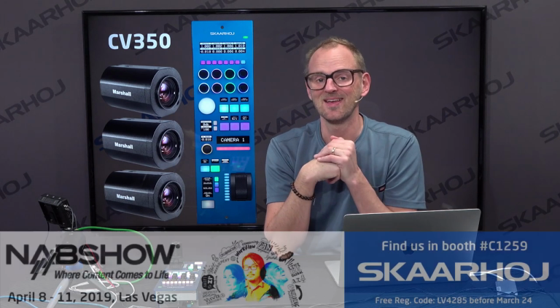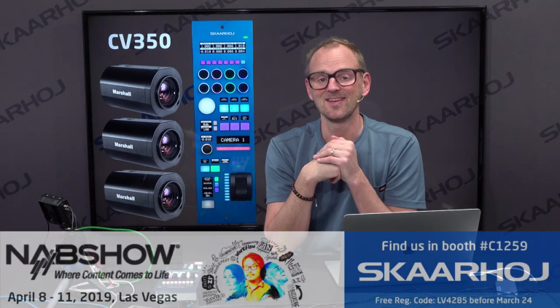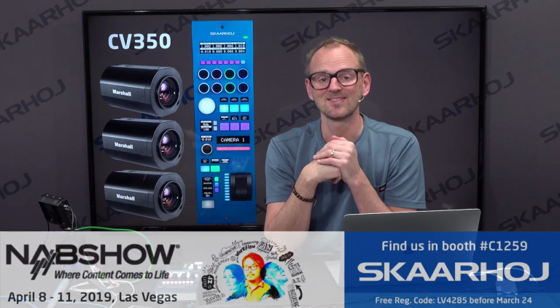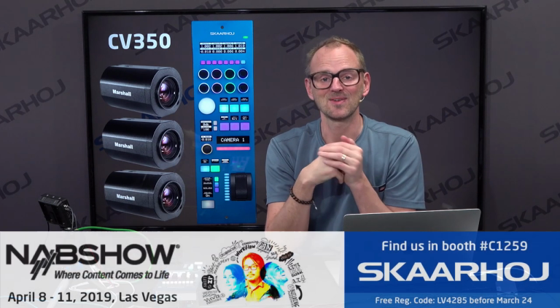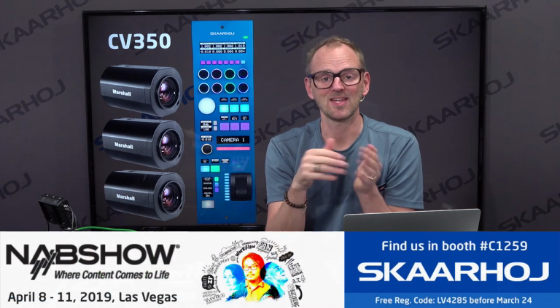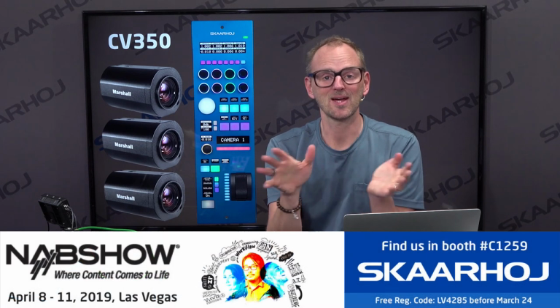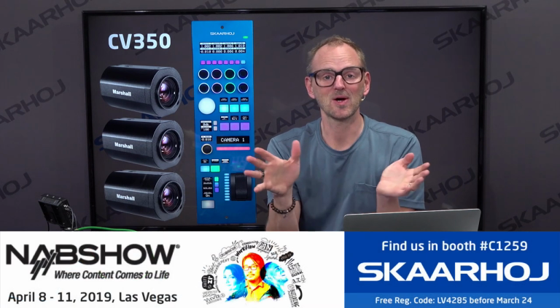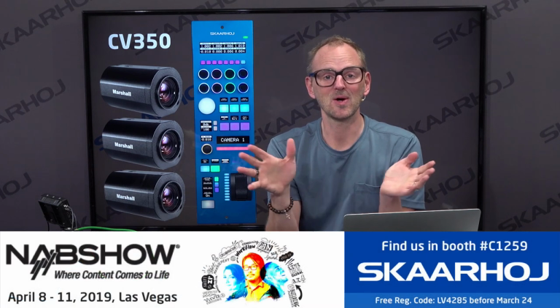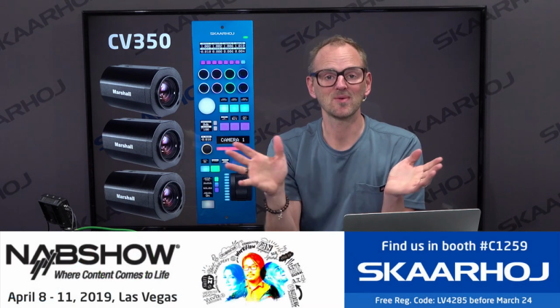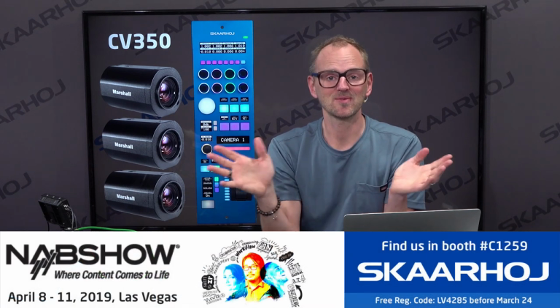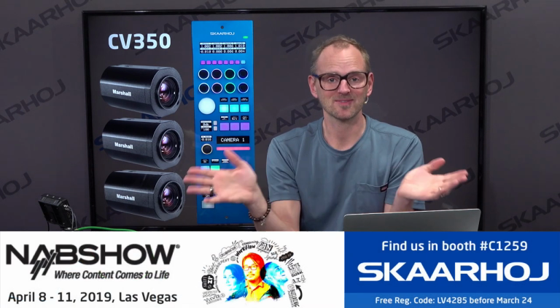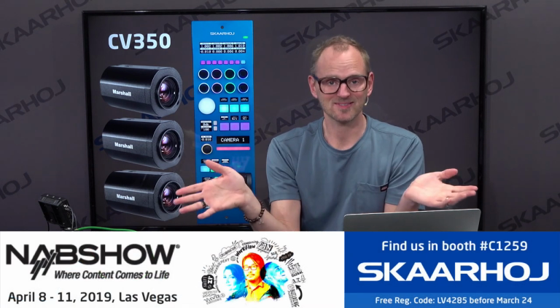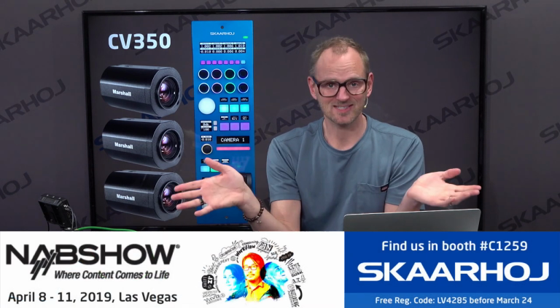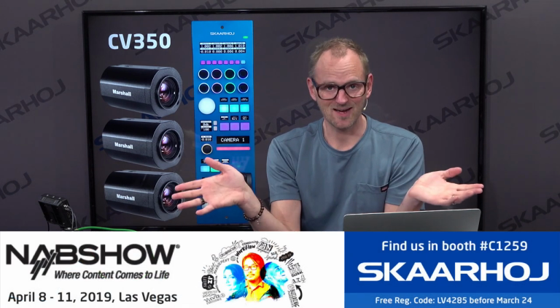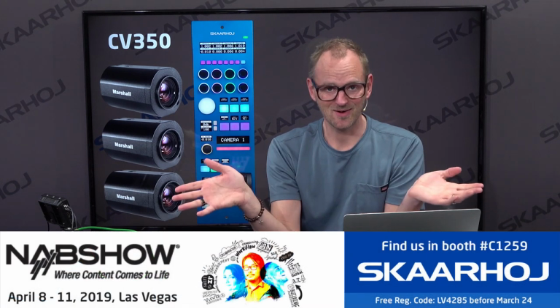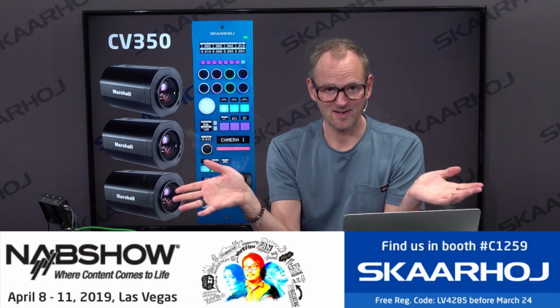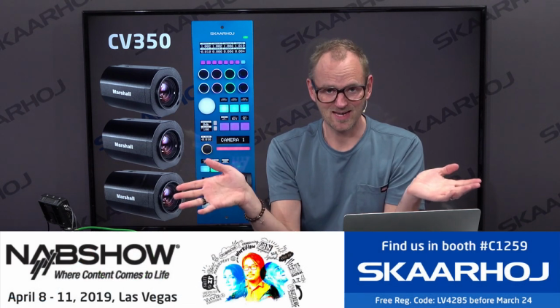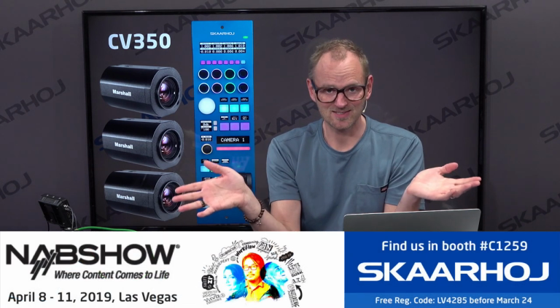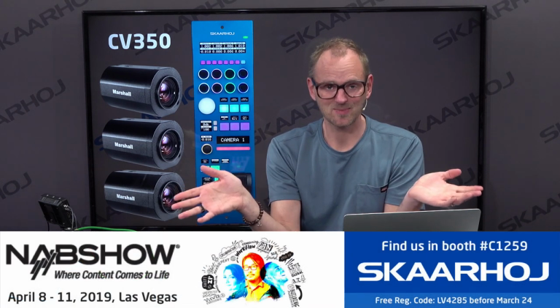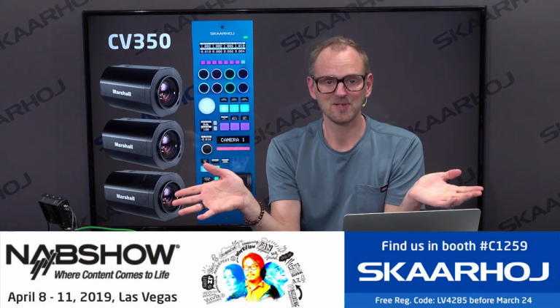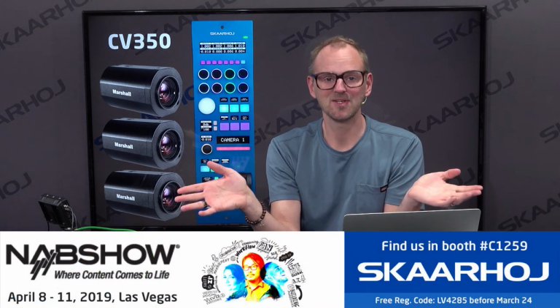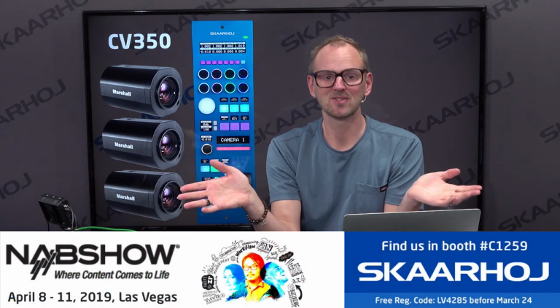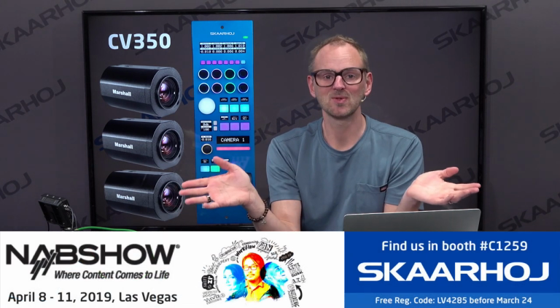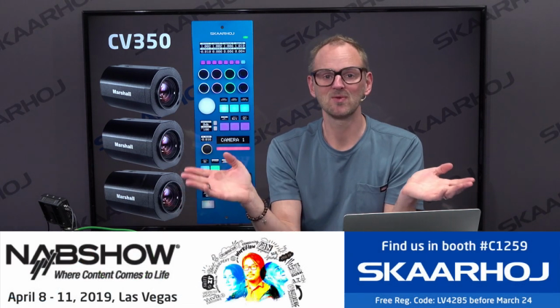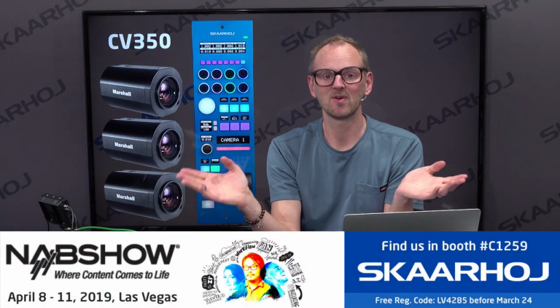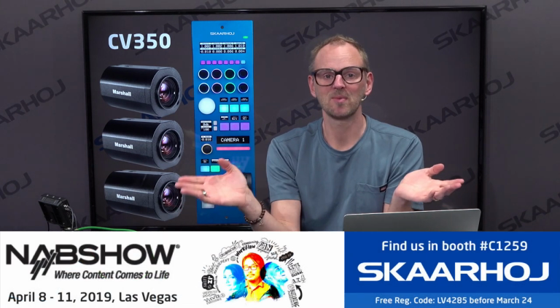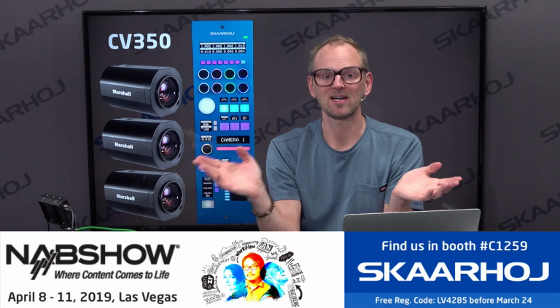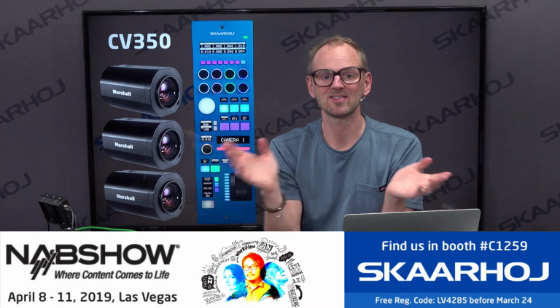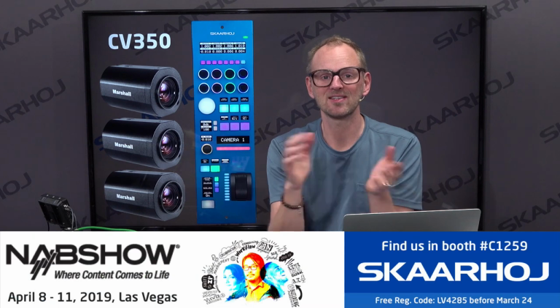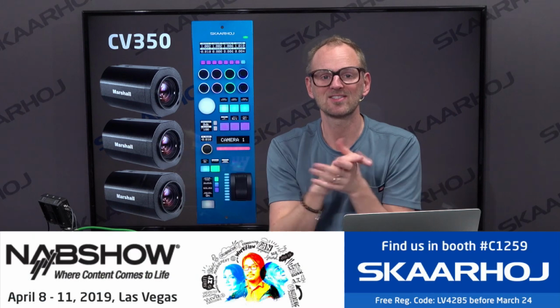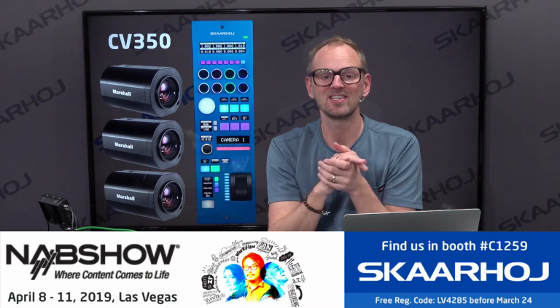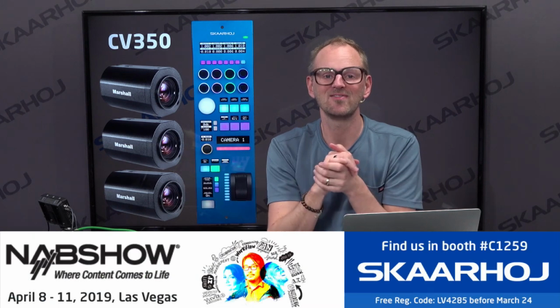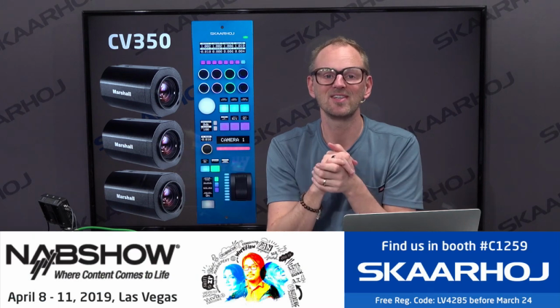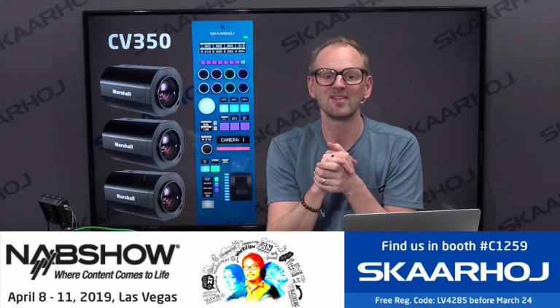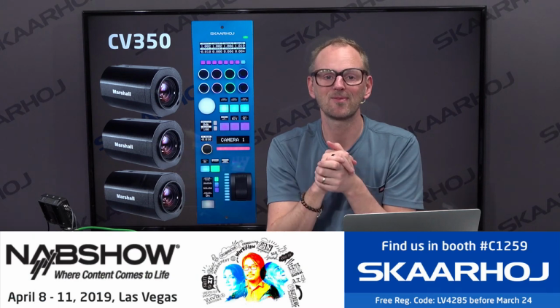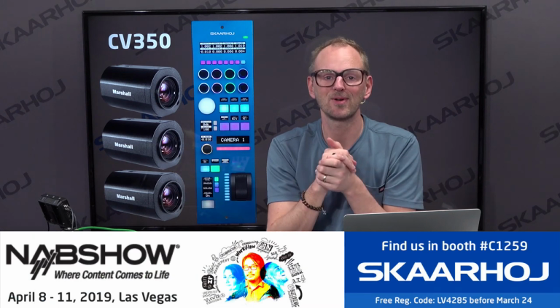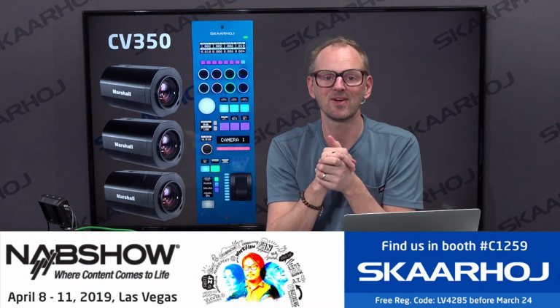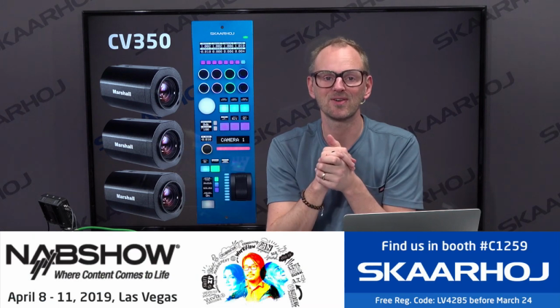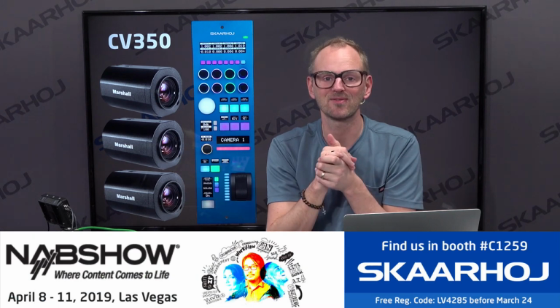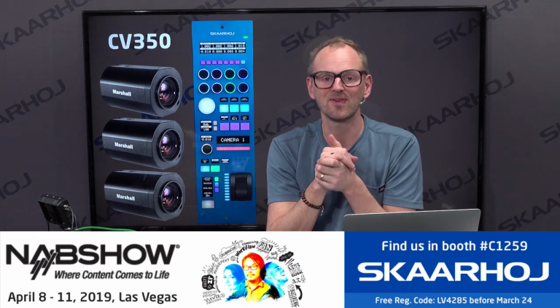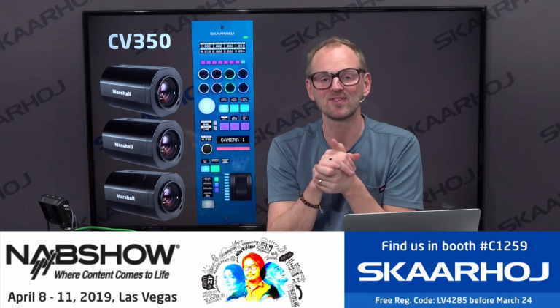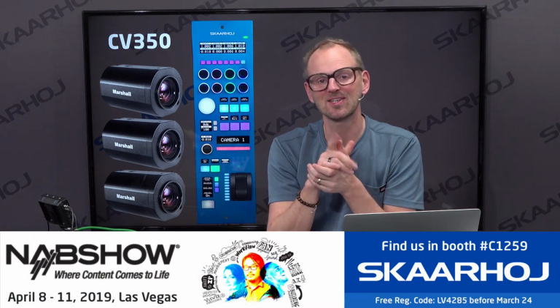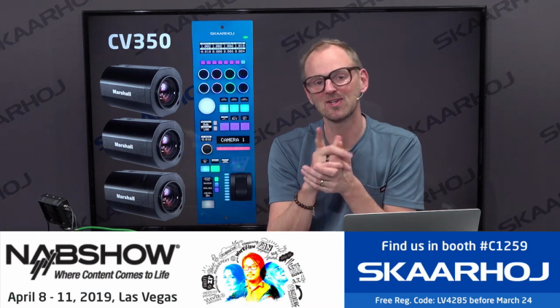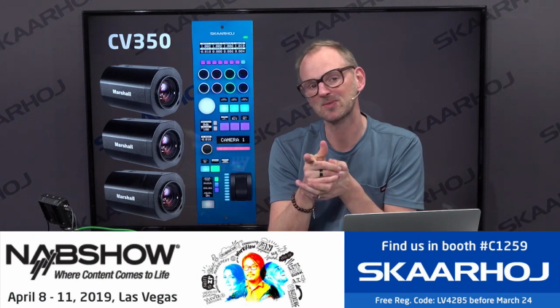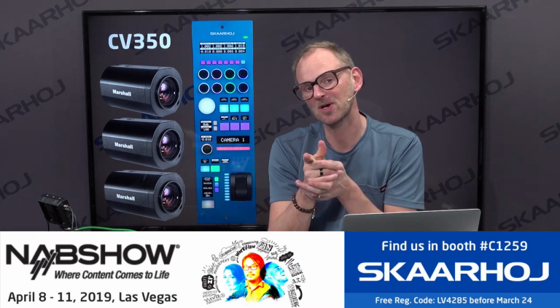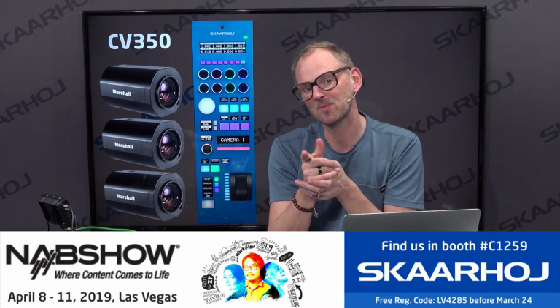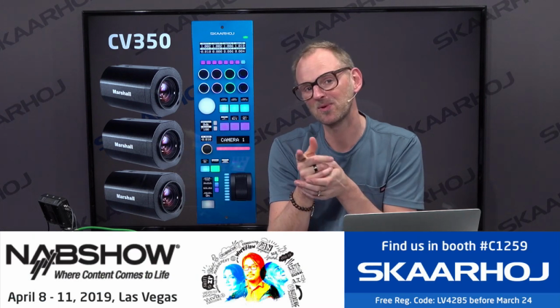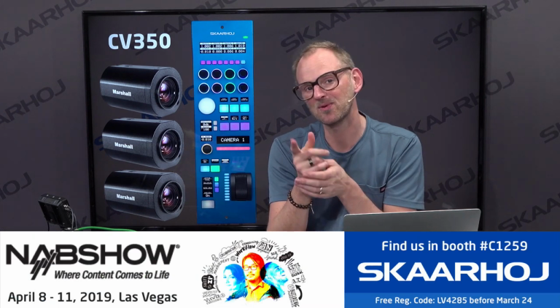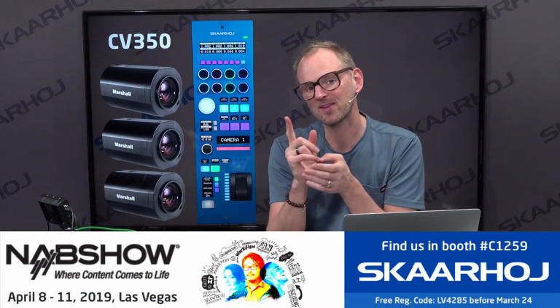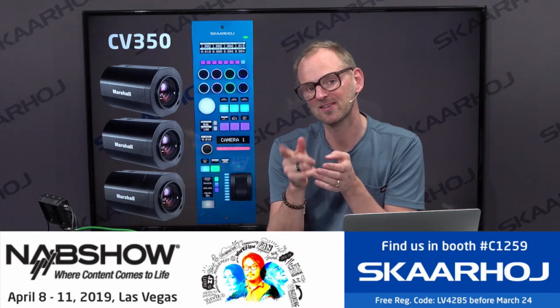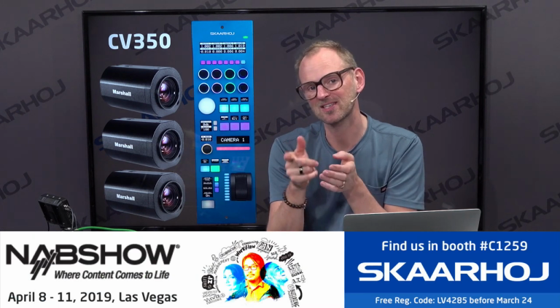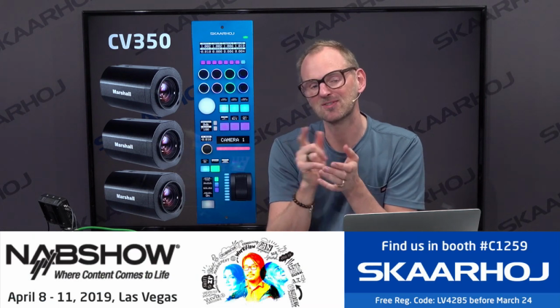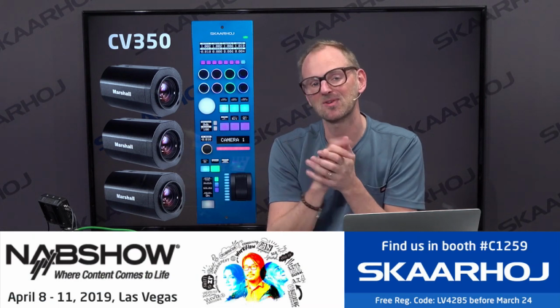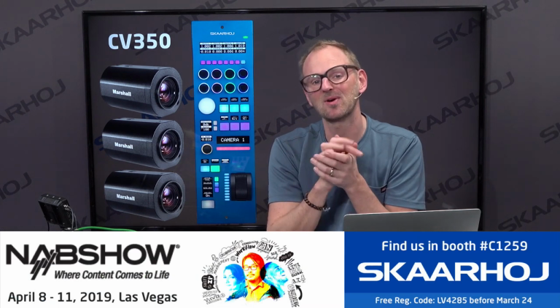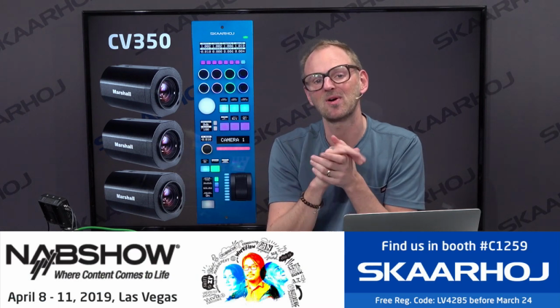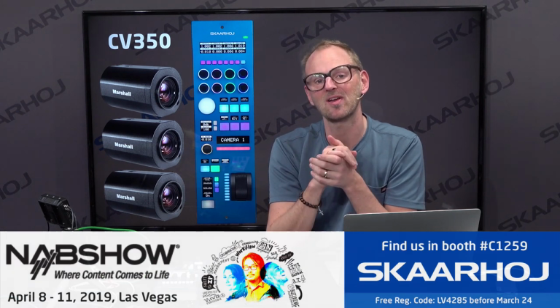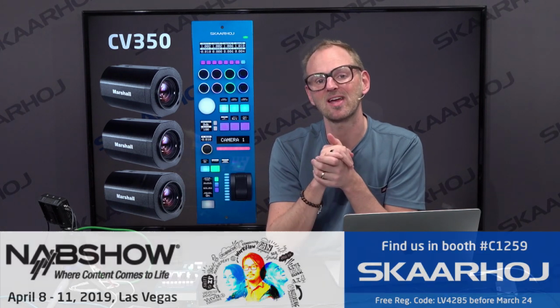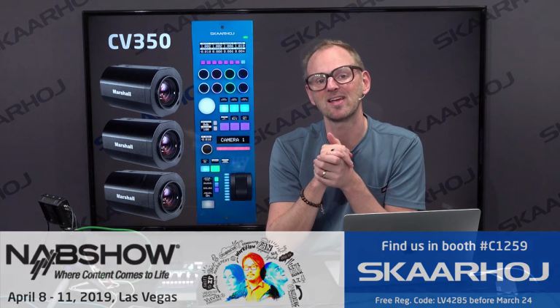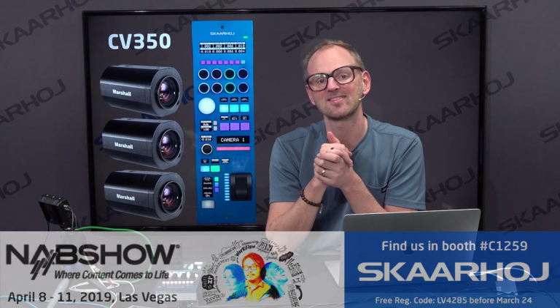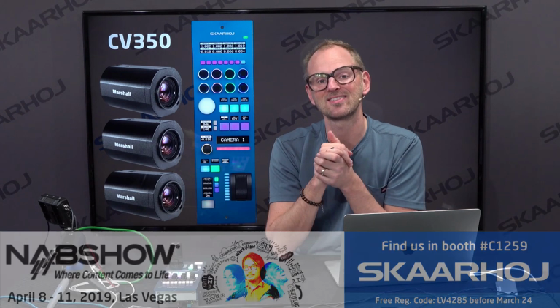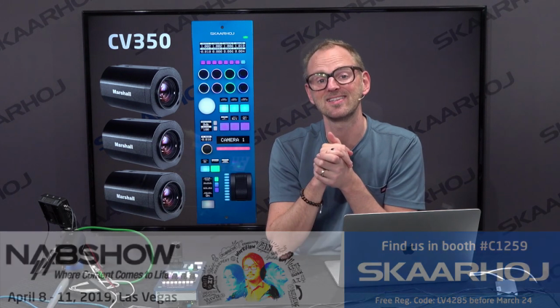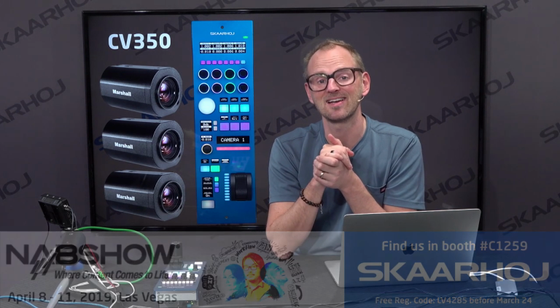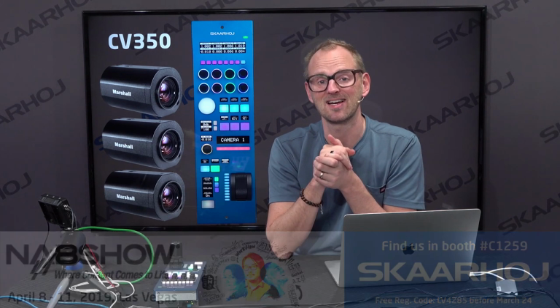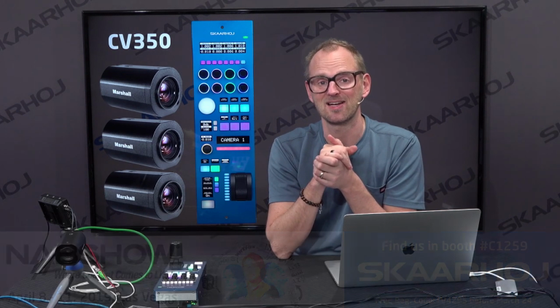So there you go — Skahoy RCP V2 for Marshall CV350. Come to our booth in Central Hall and see it live.